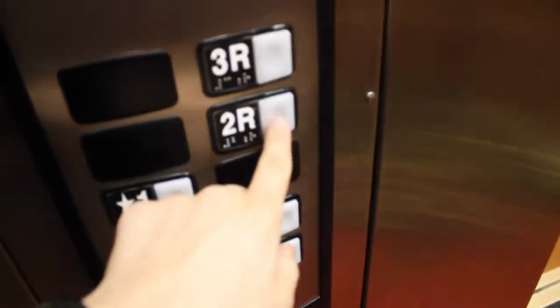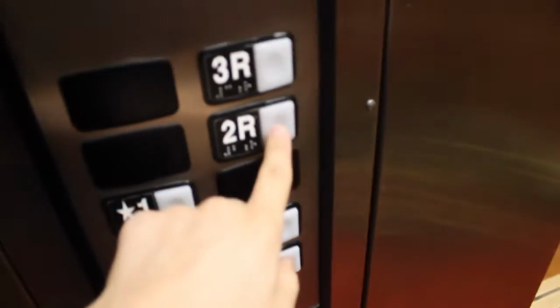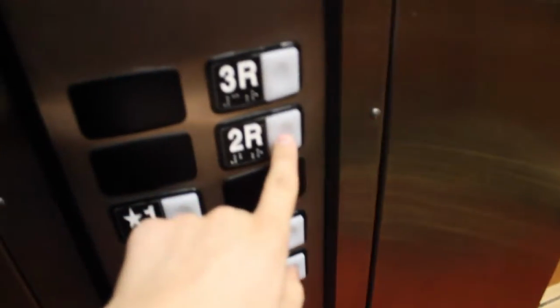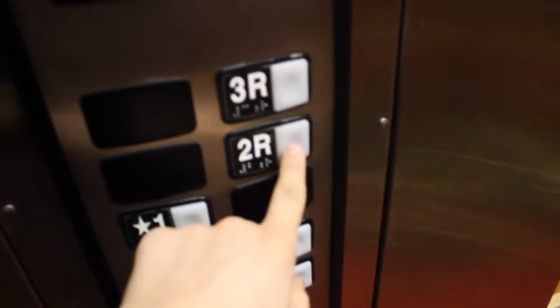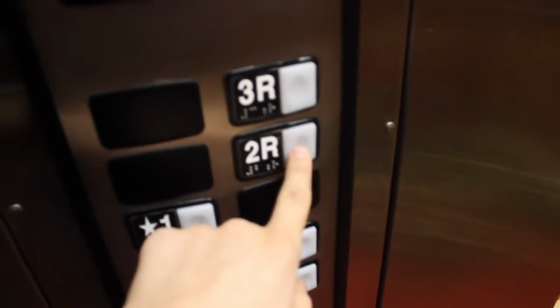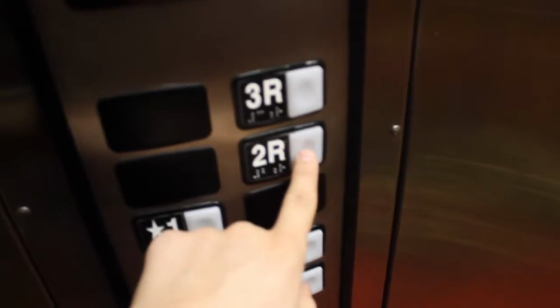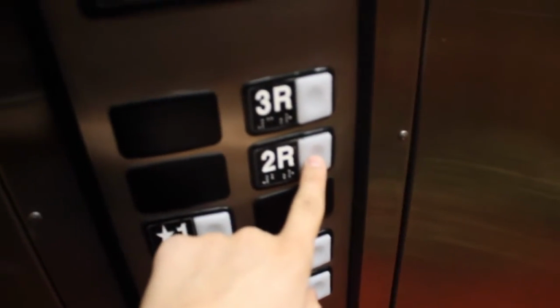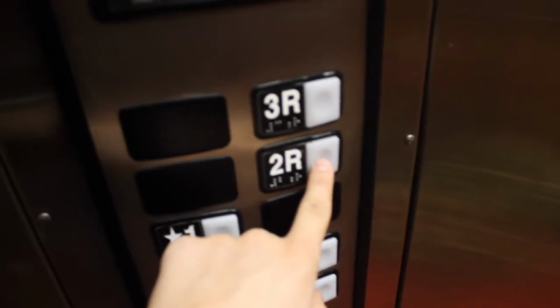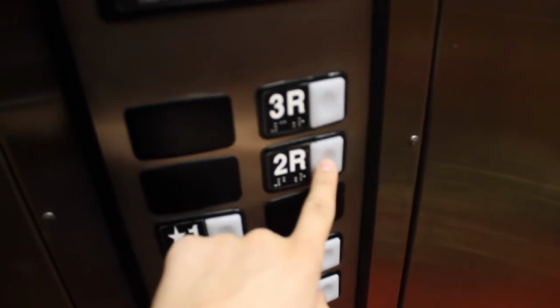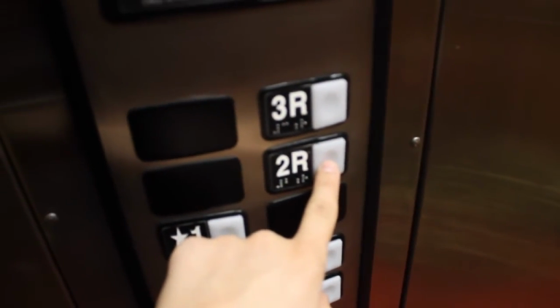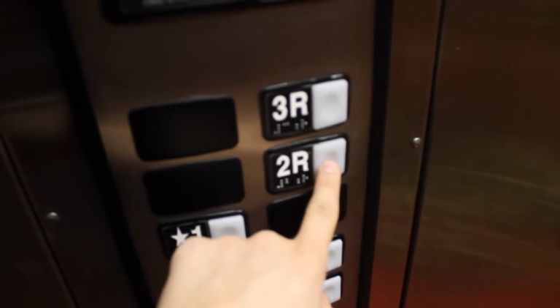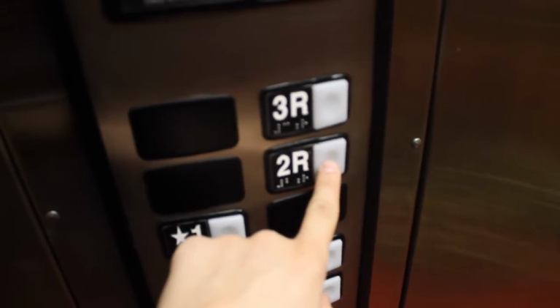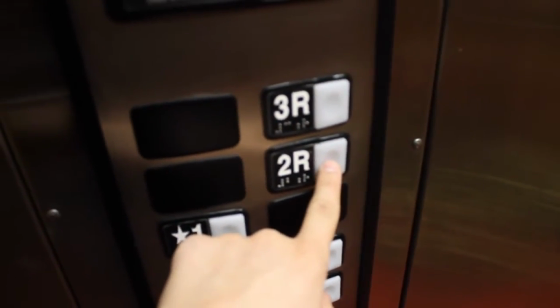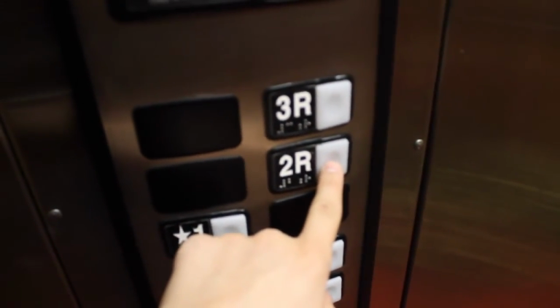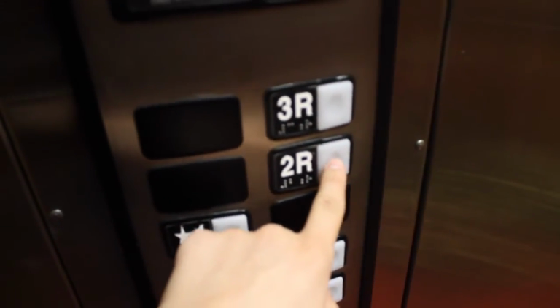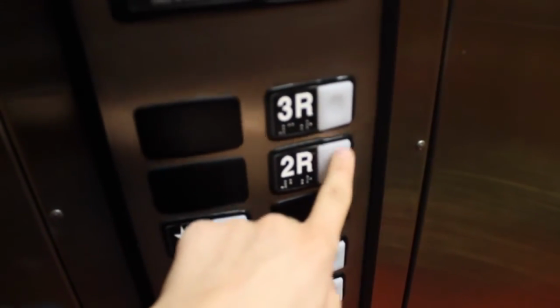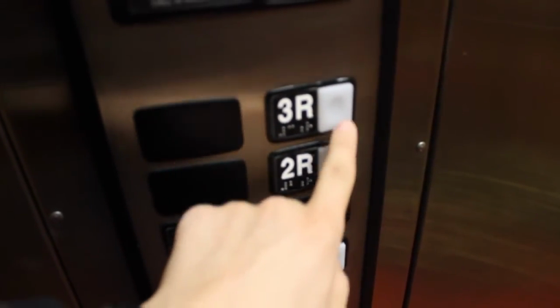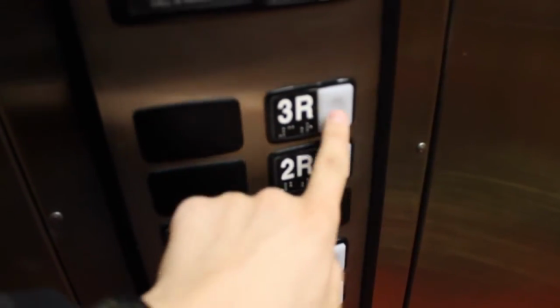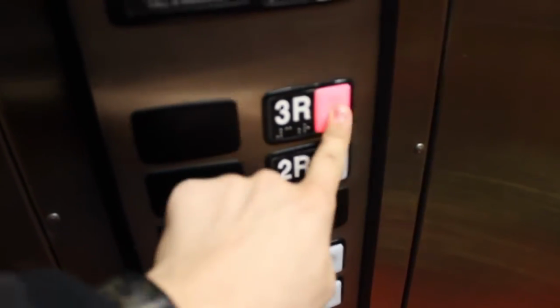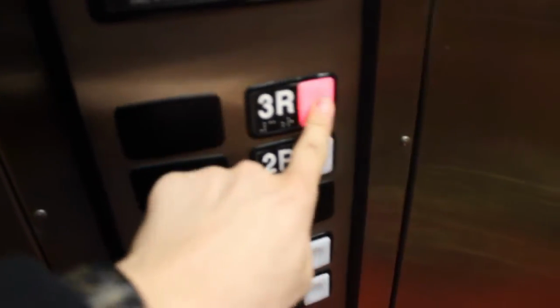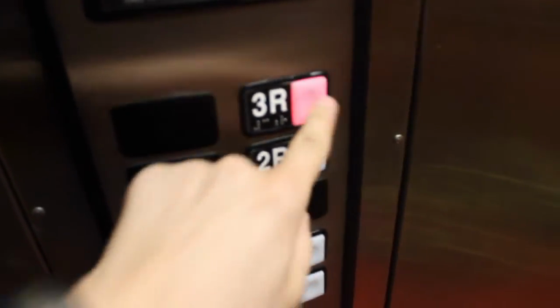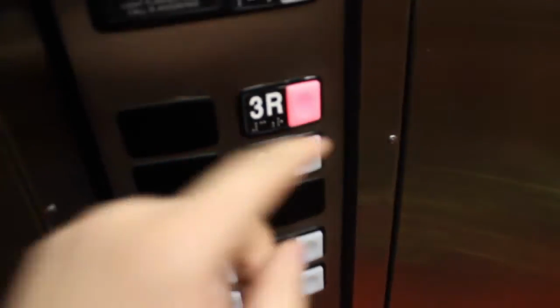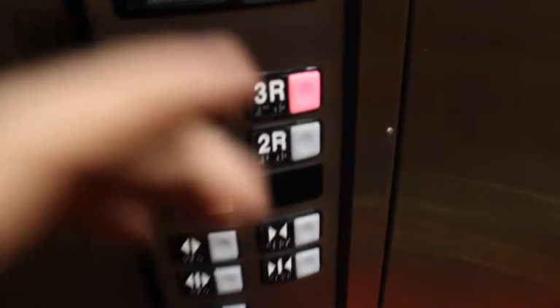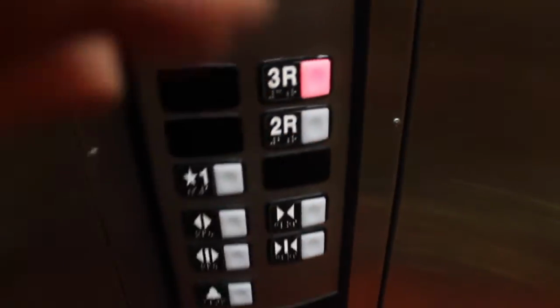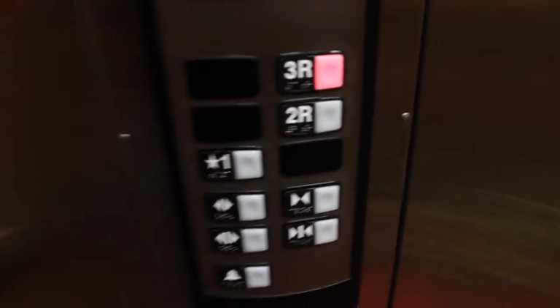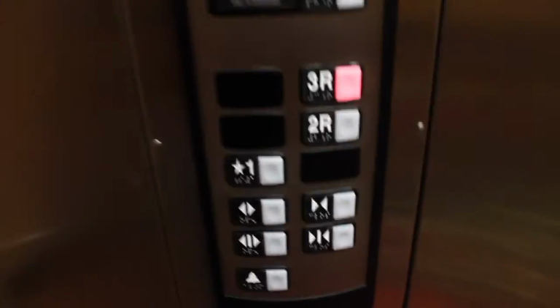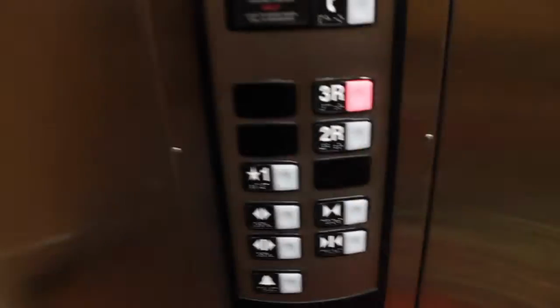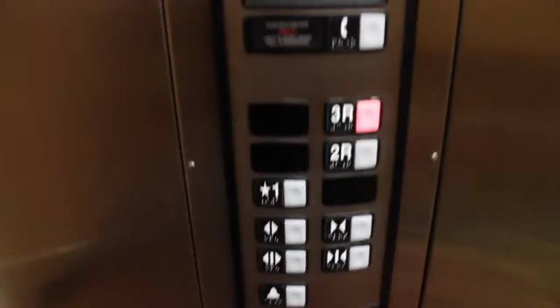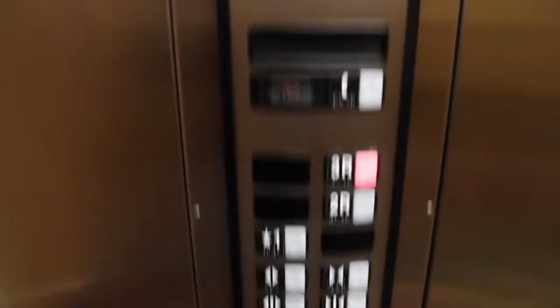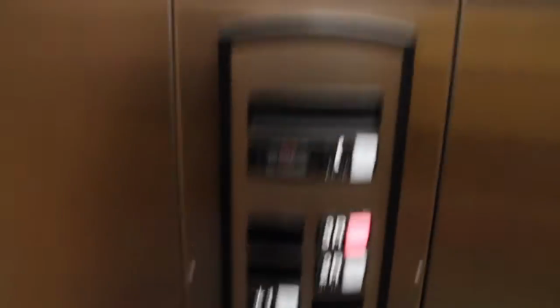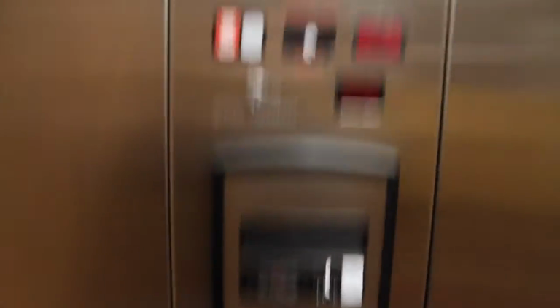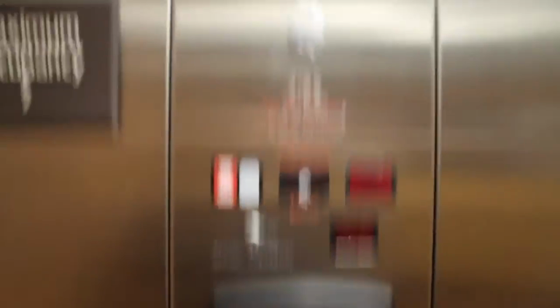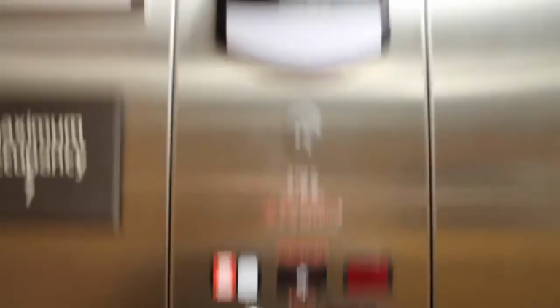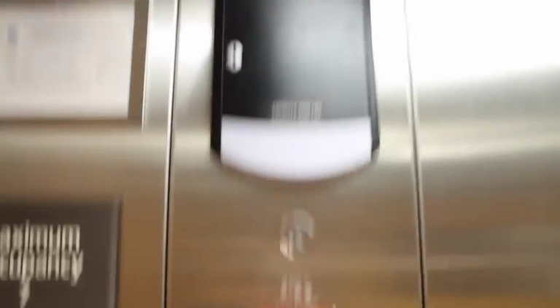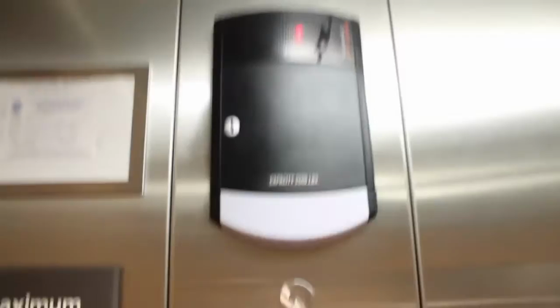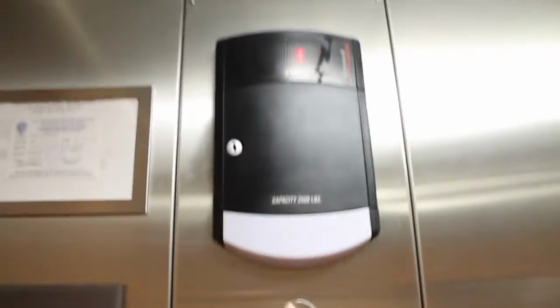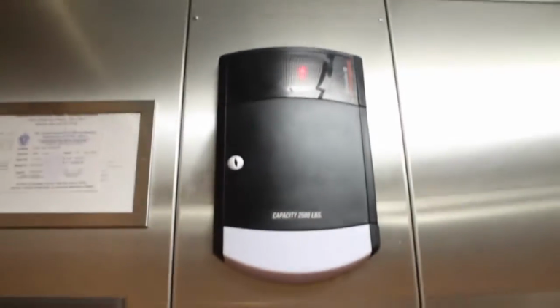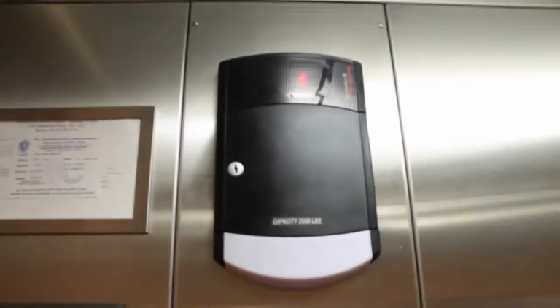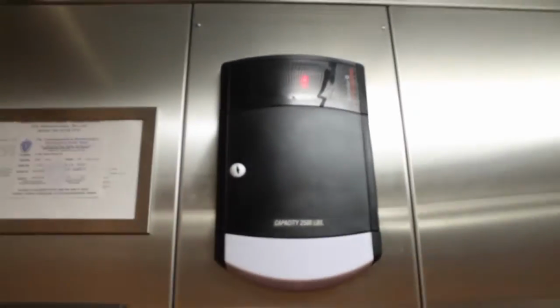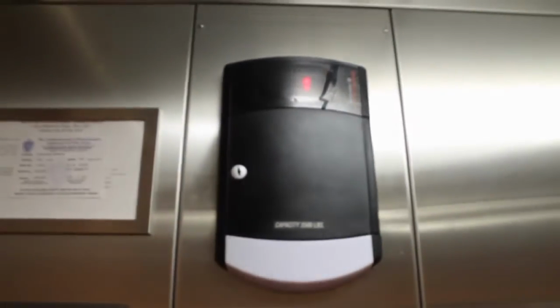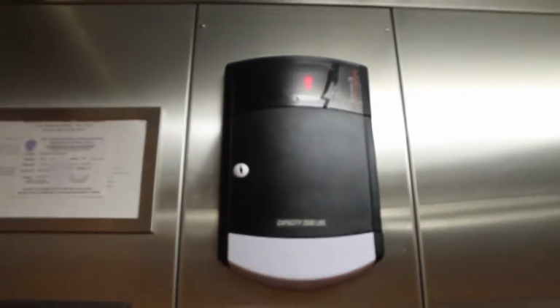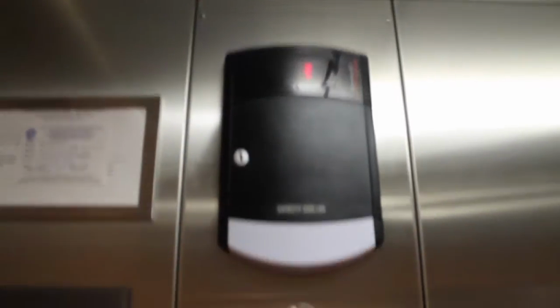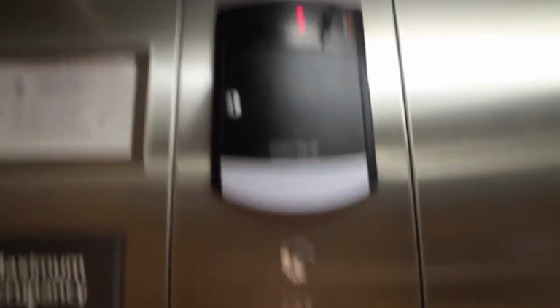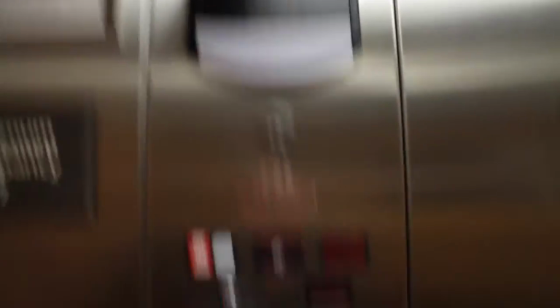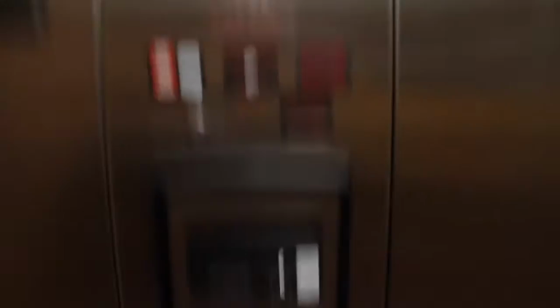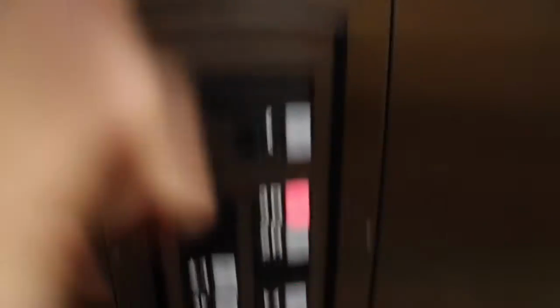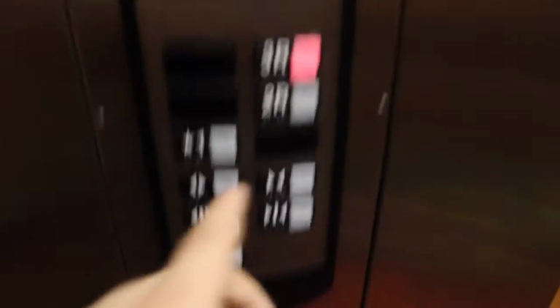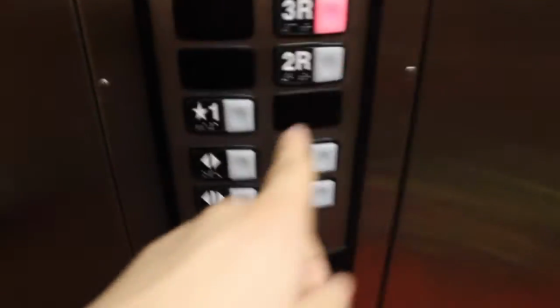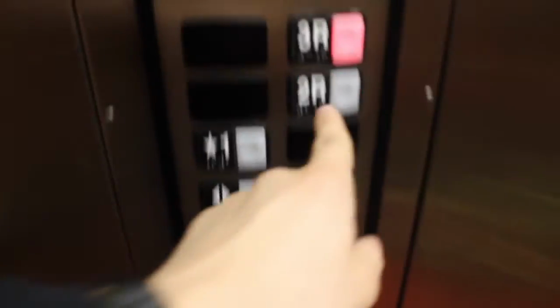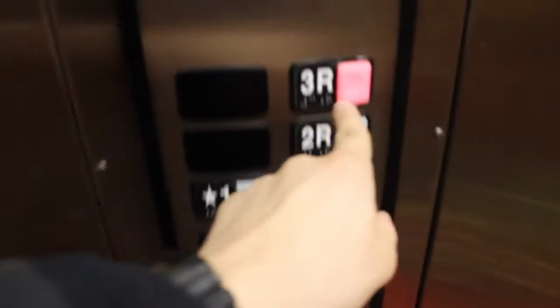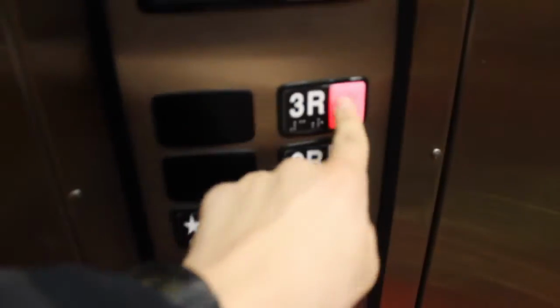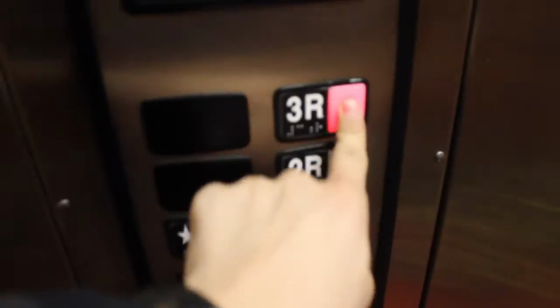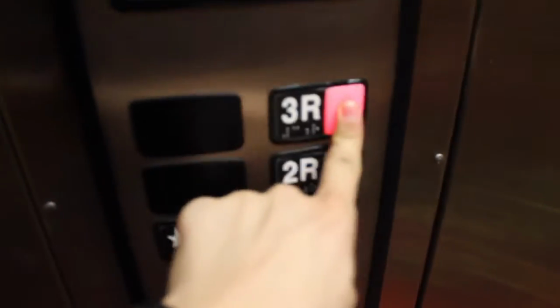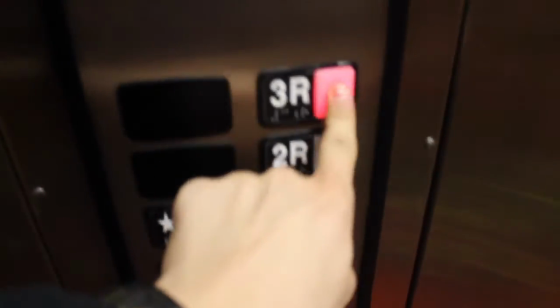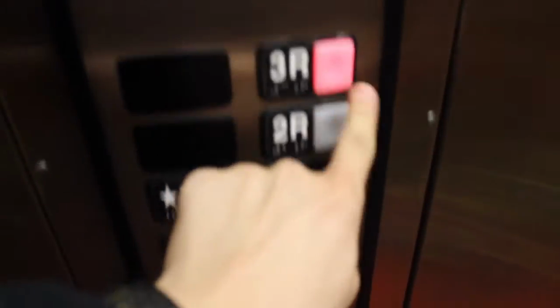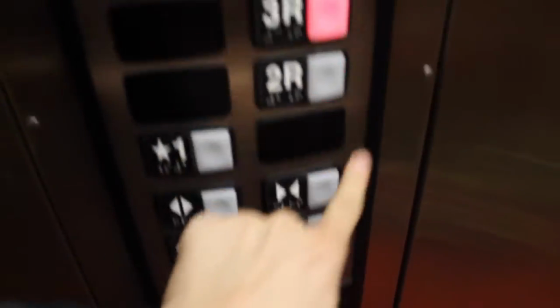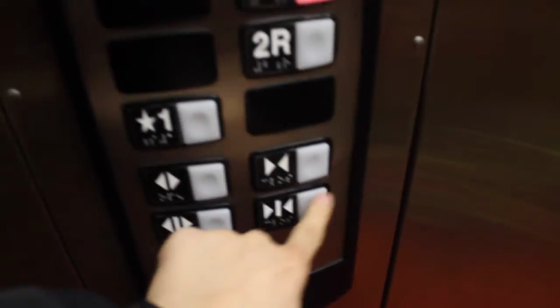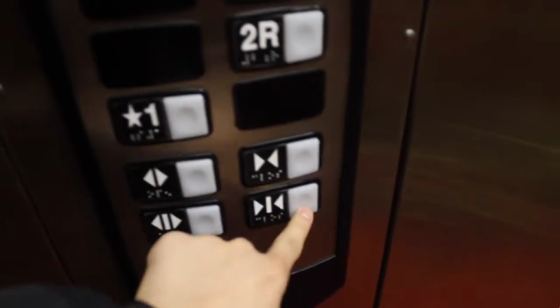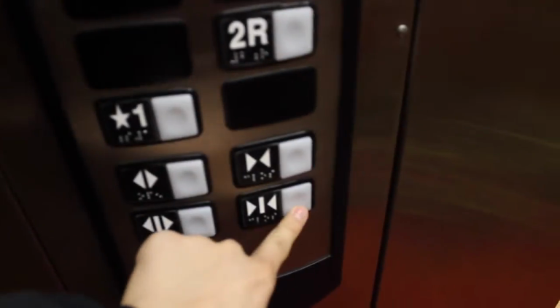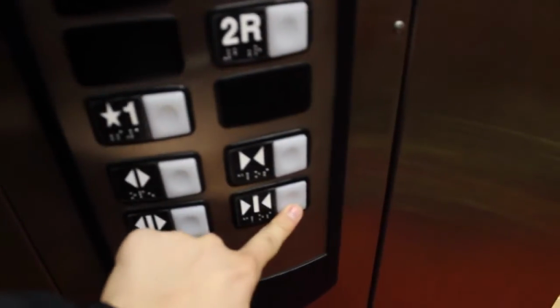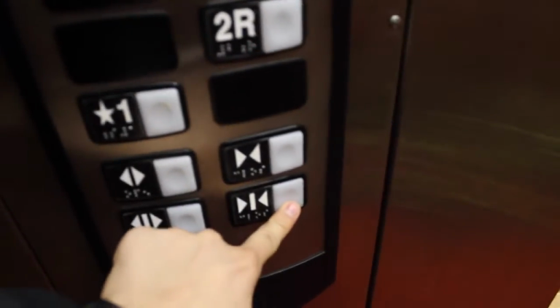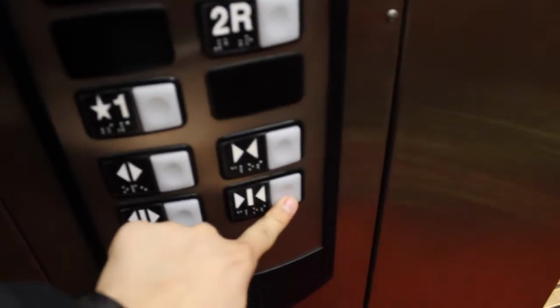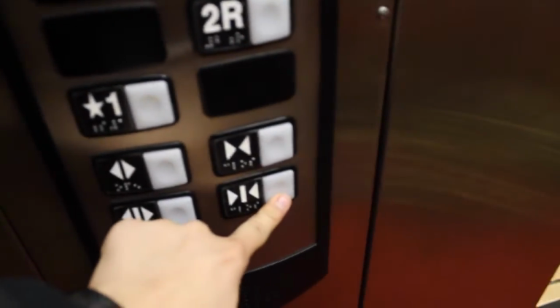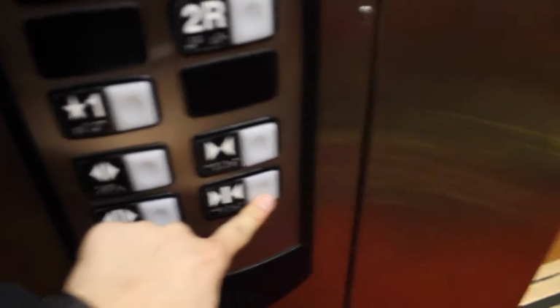Let's head to 2 — actually, let's head to 3R. Again, we'll head back down to 2.